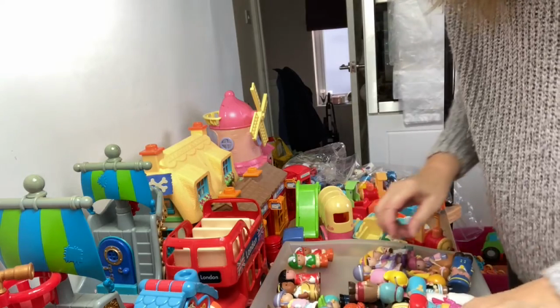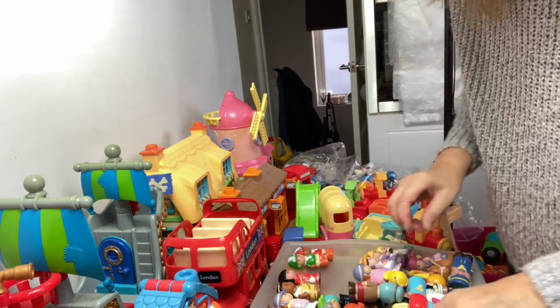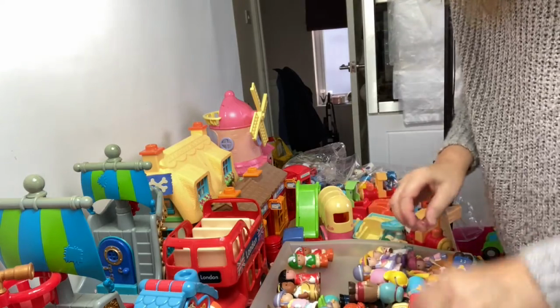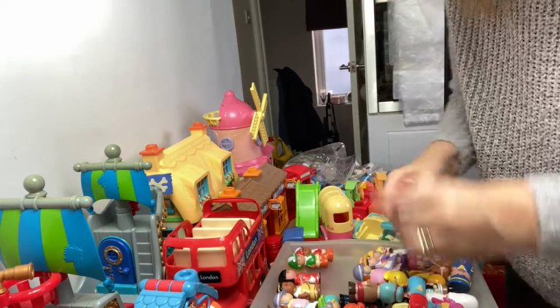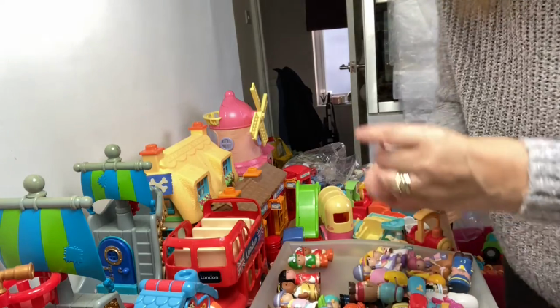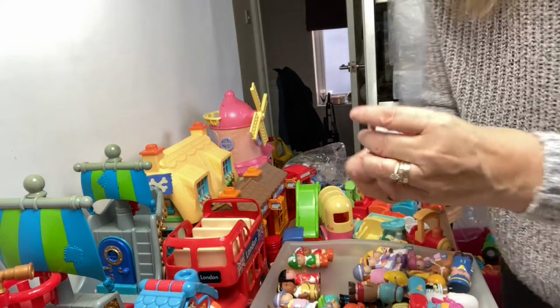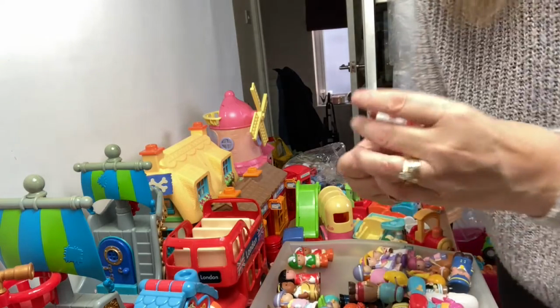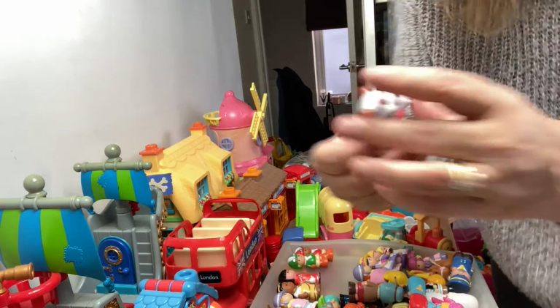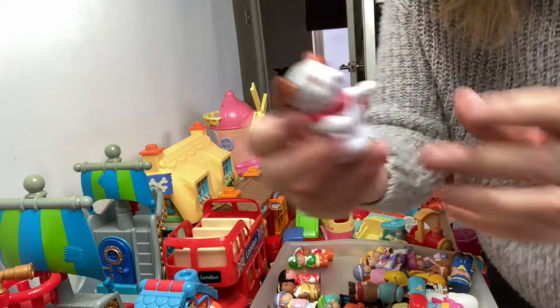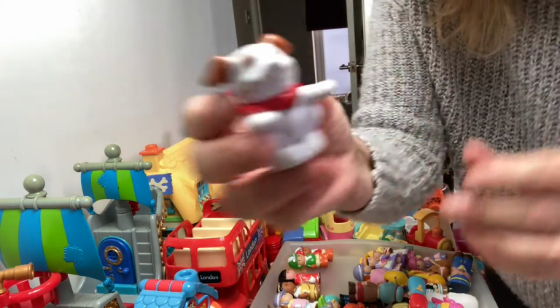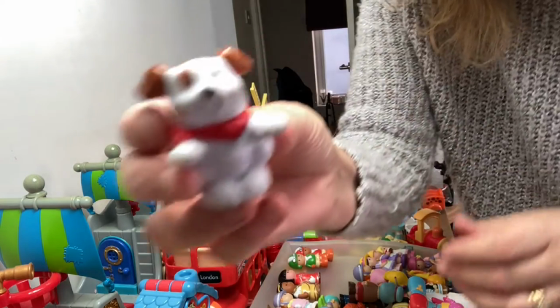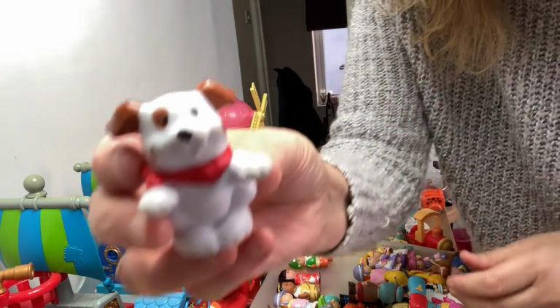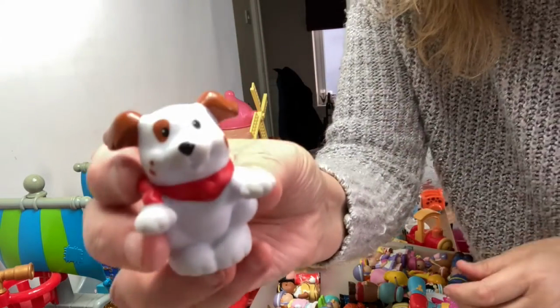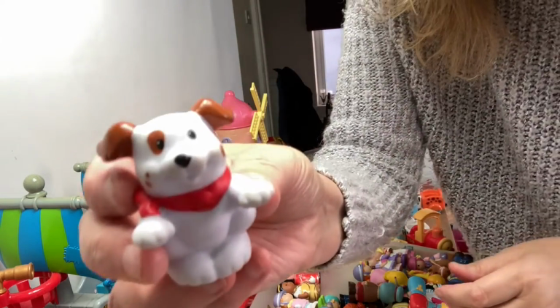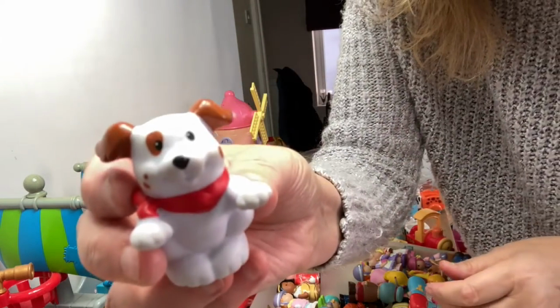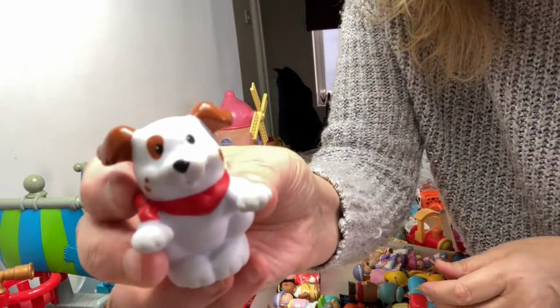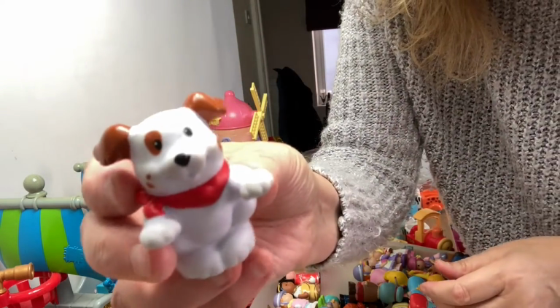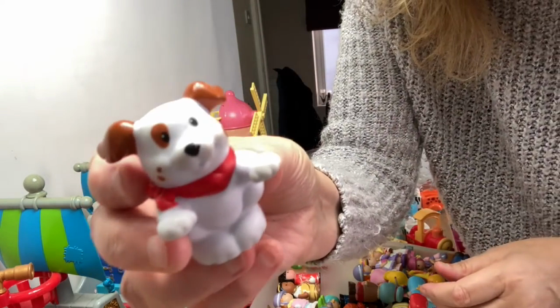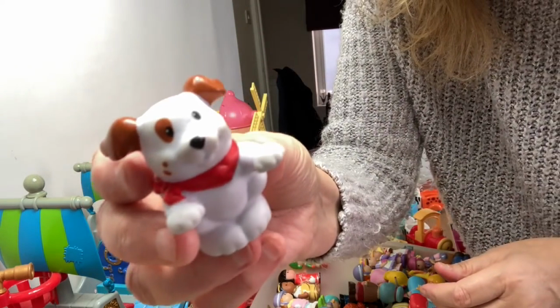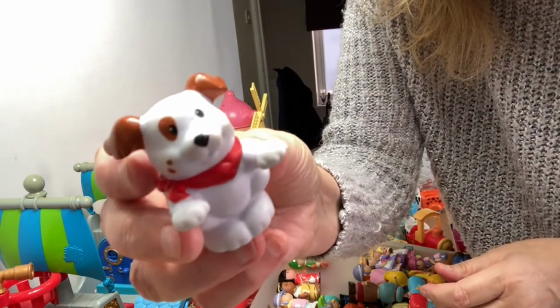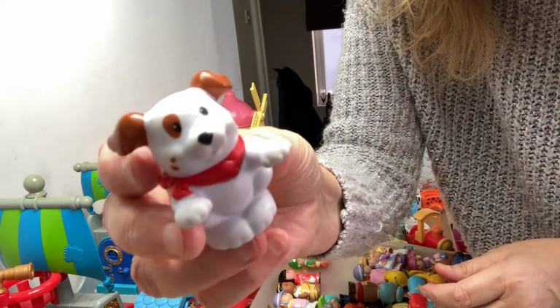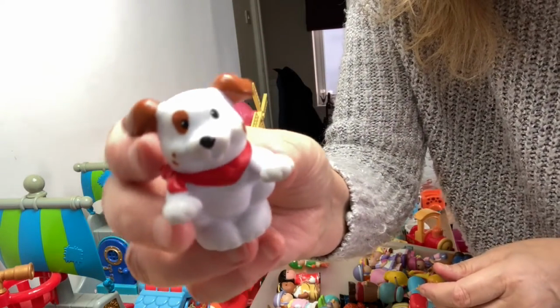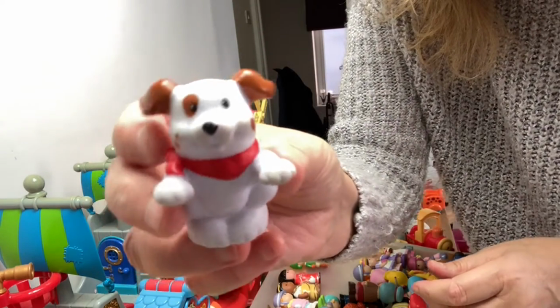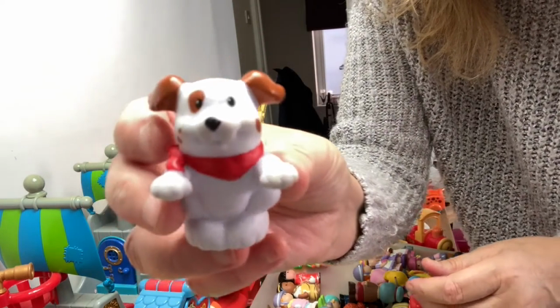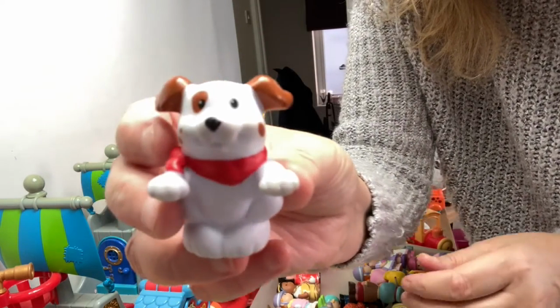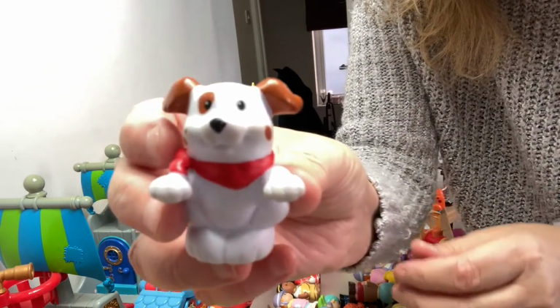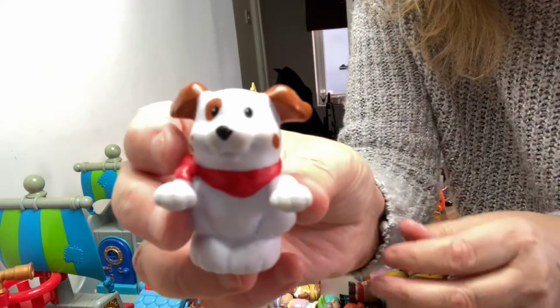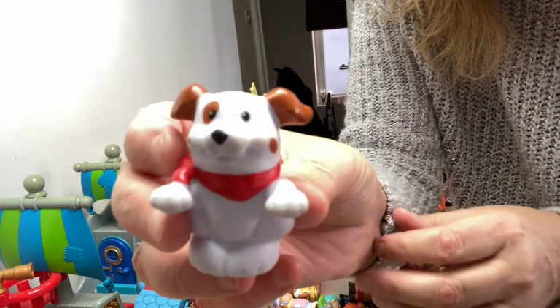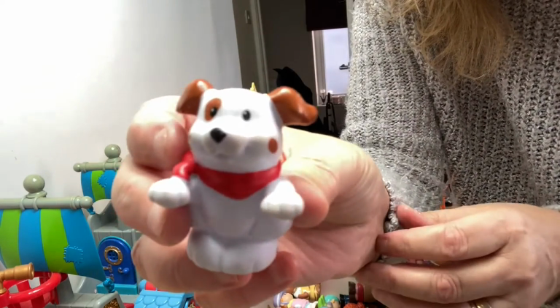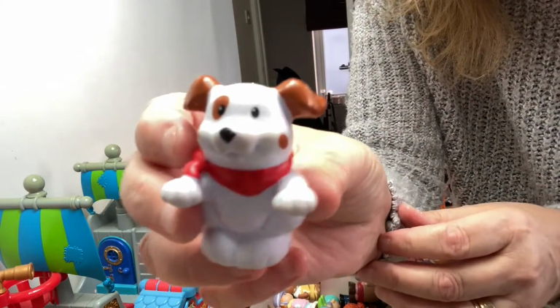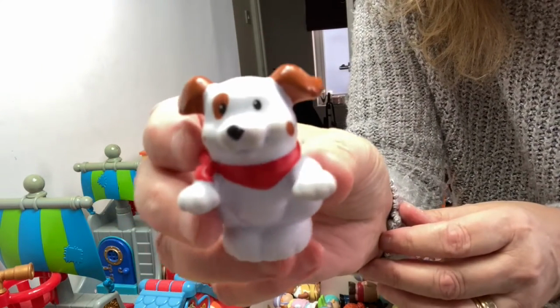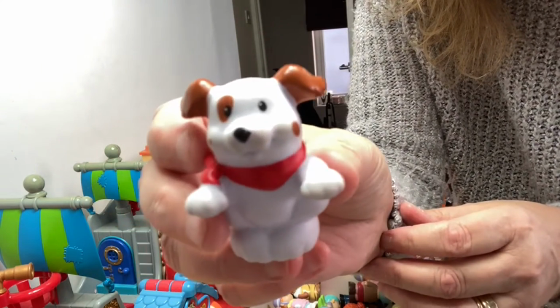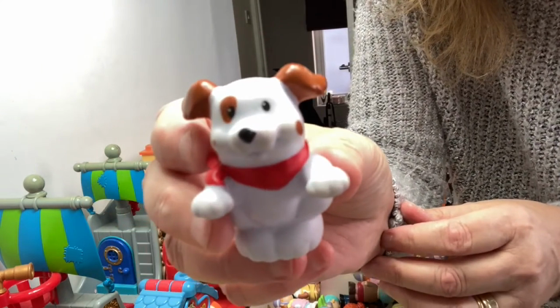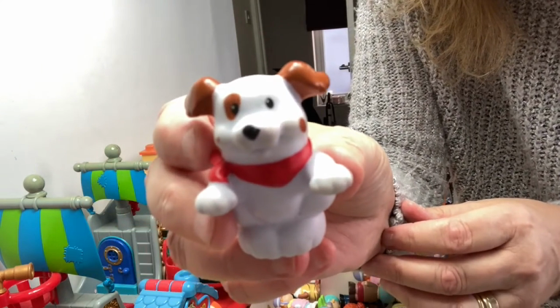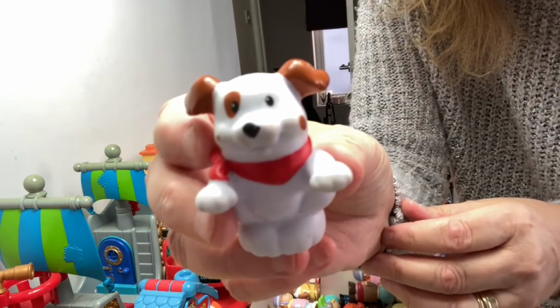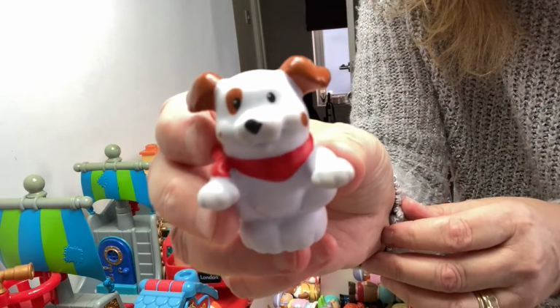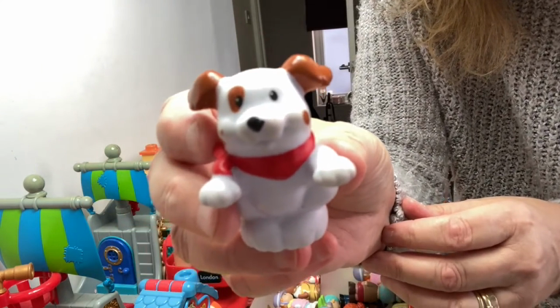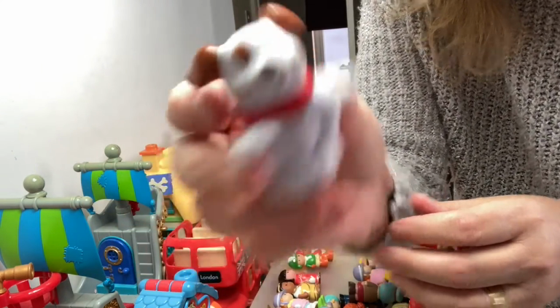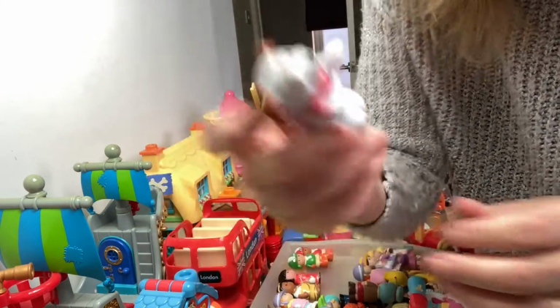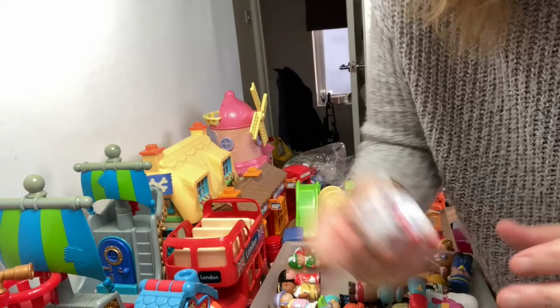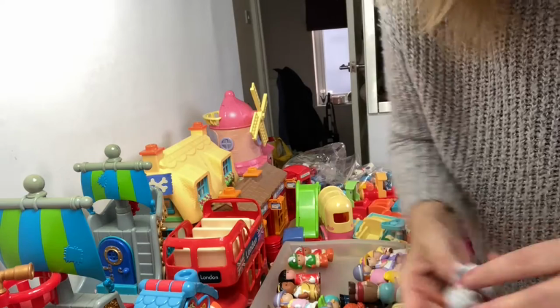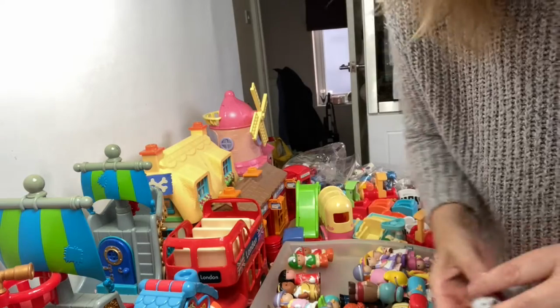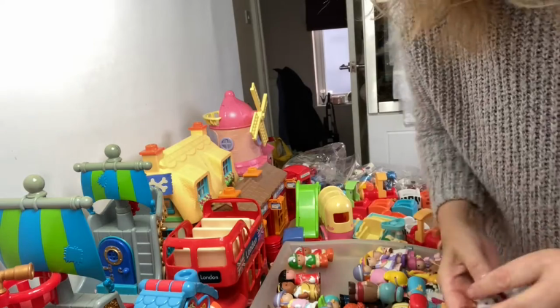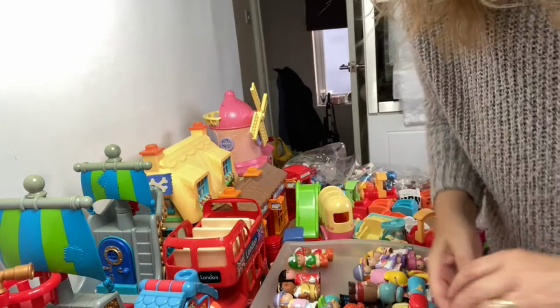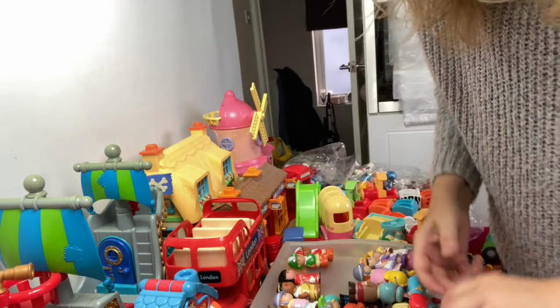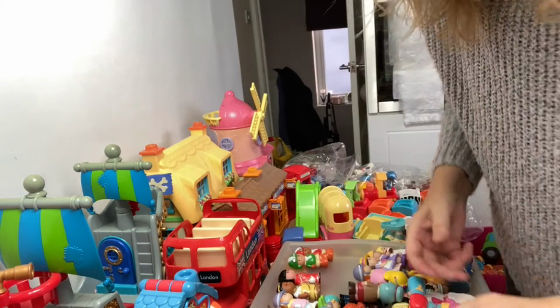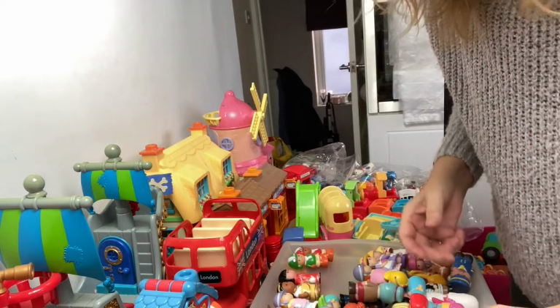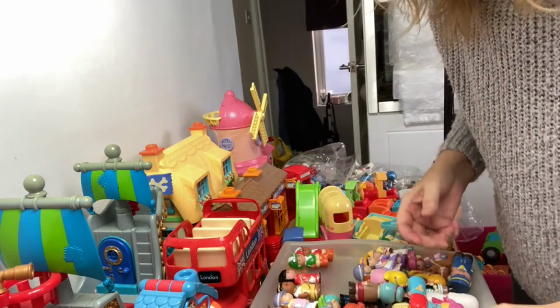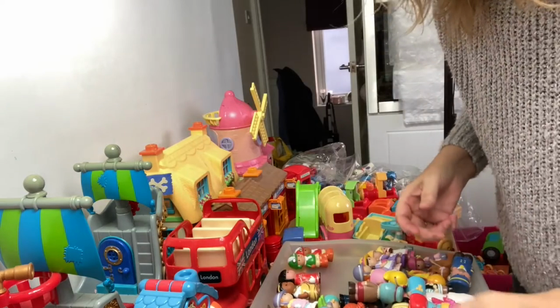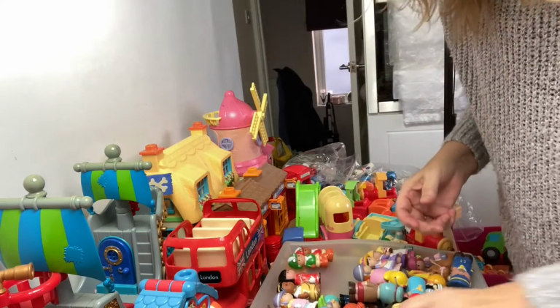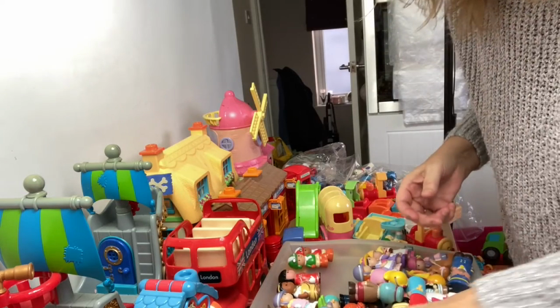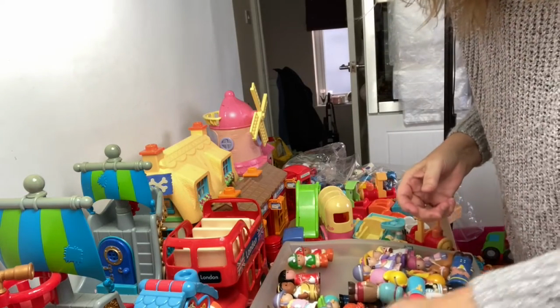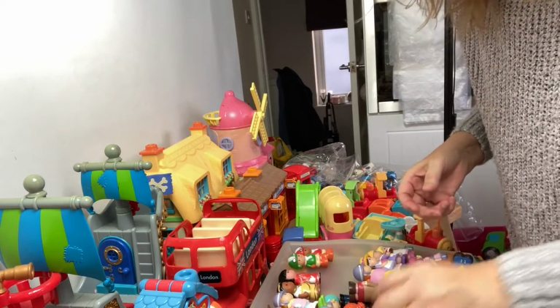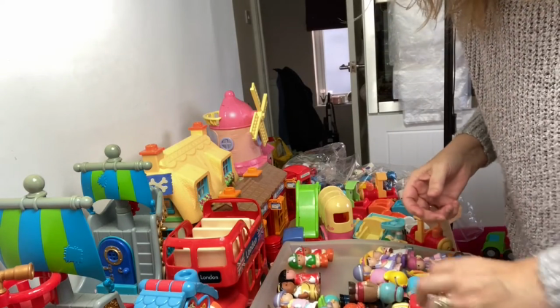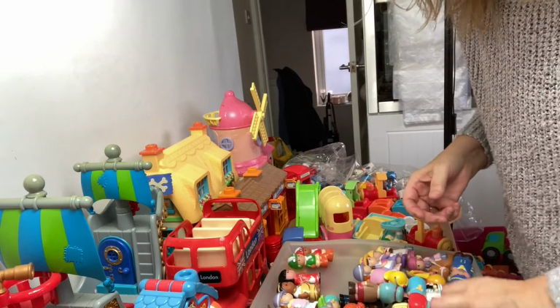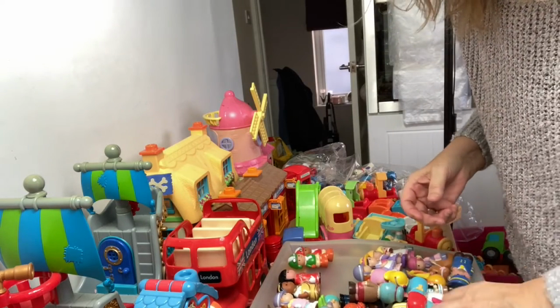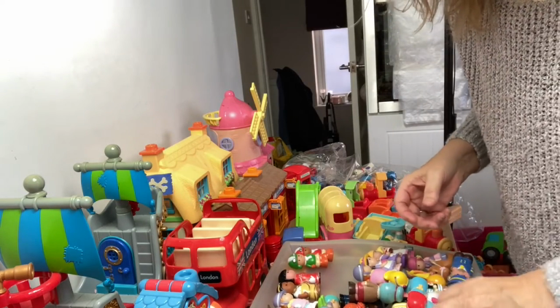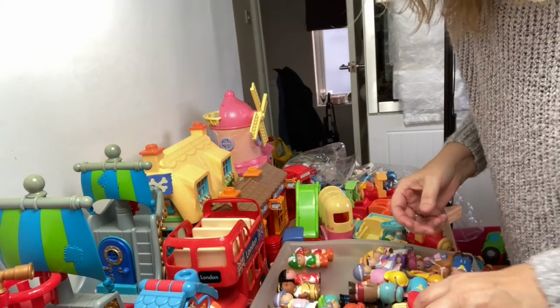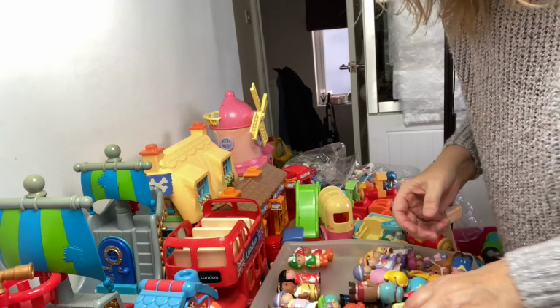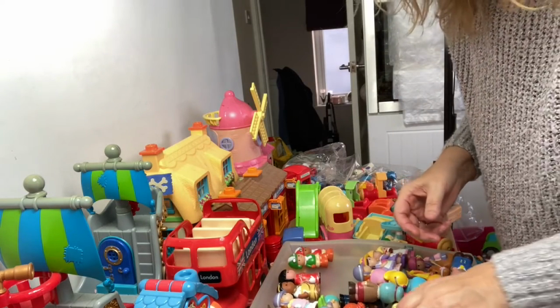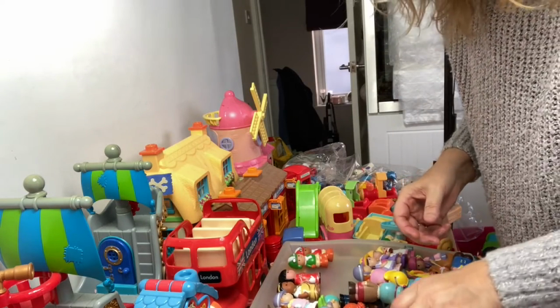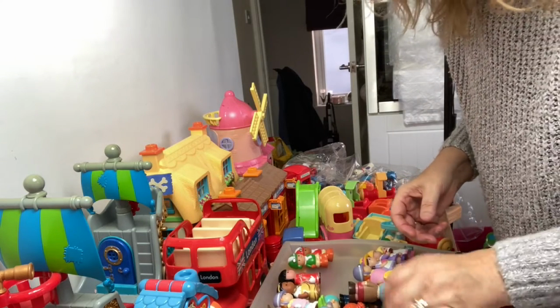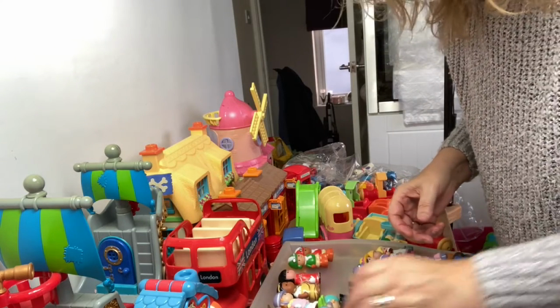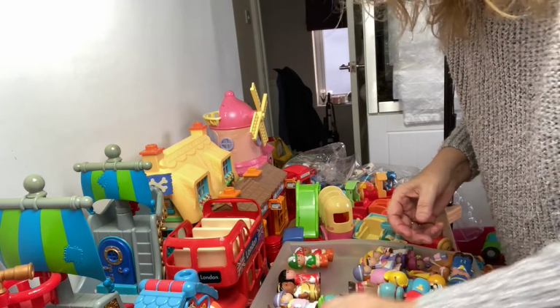Even the dog has got like a little white spot in his eye, so that's that. There are a few Fisher-Price in there.